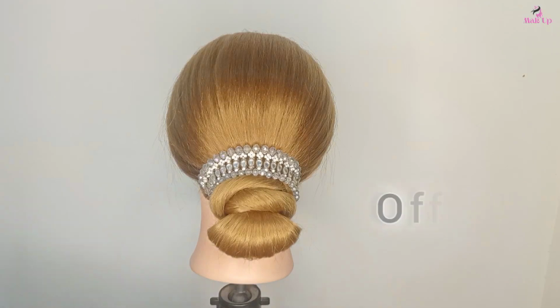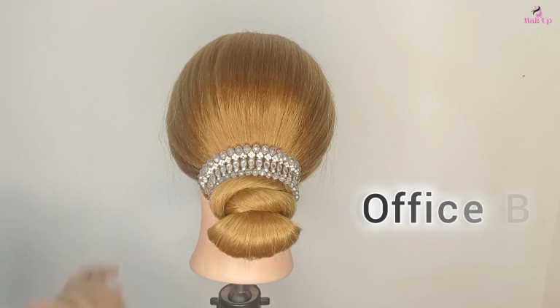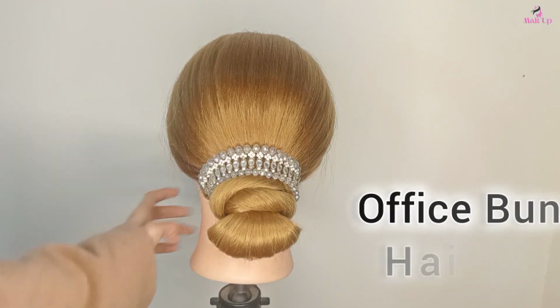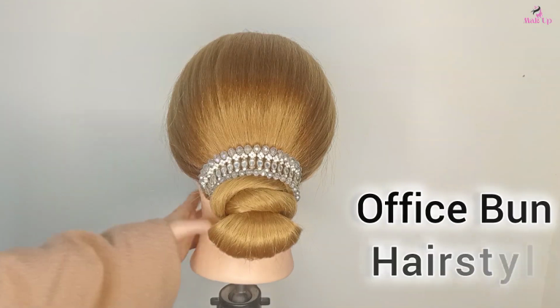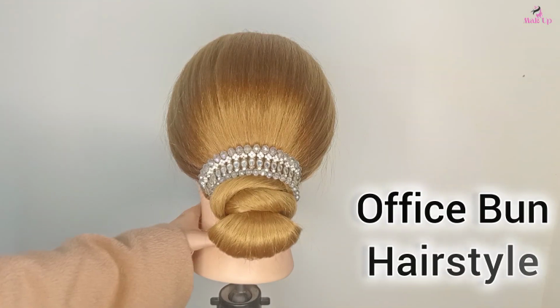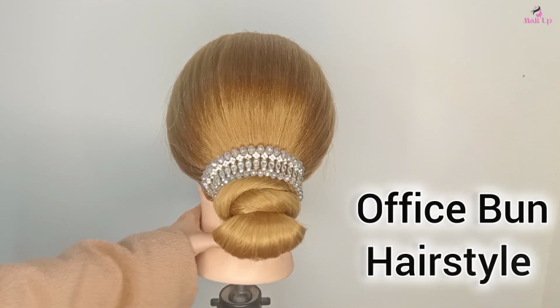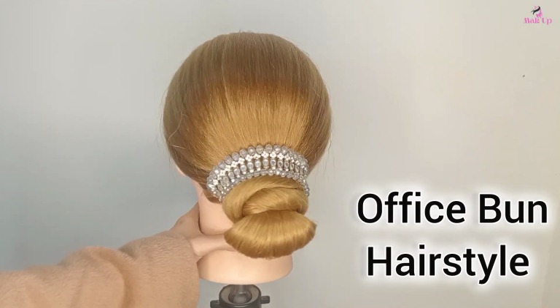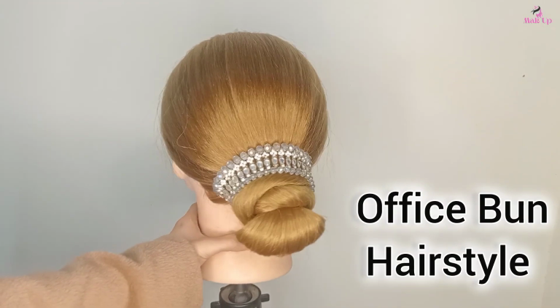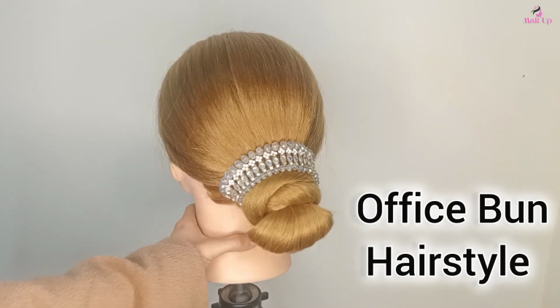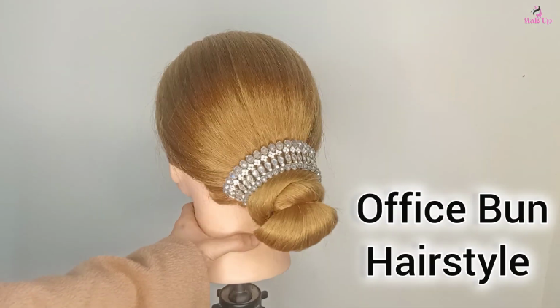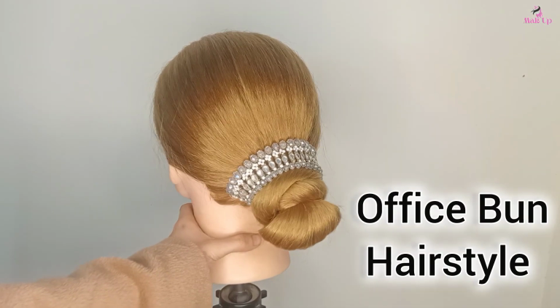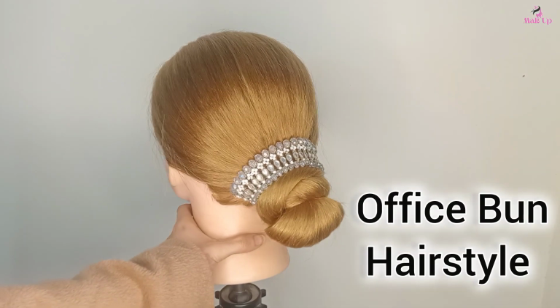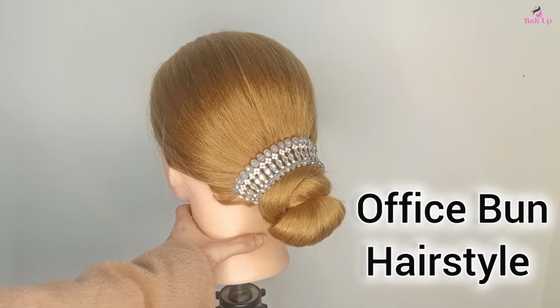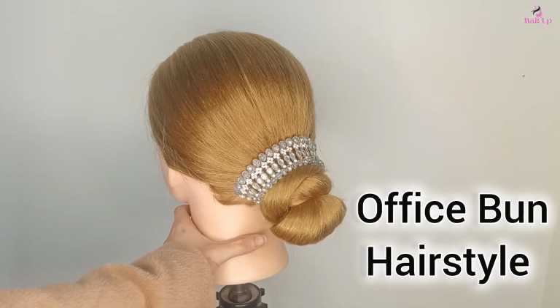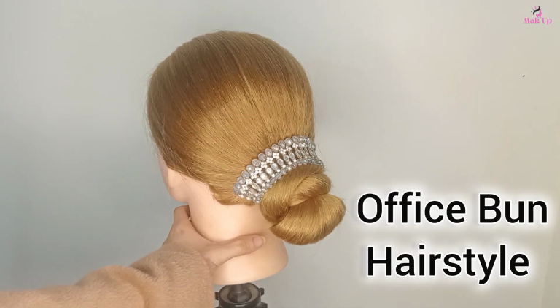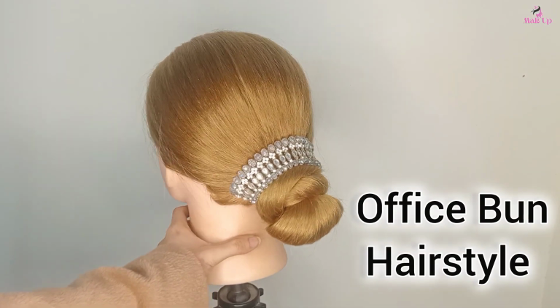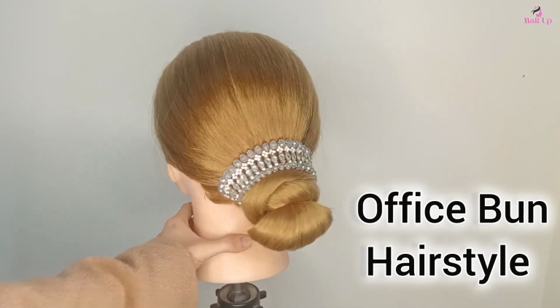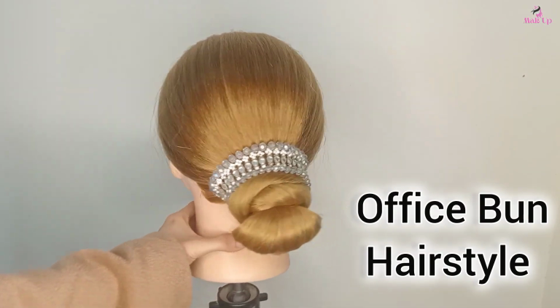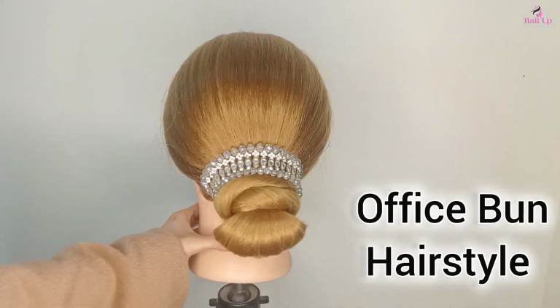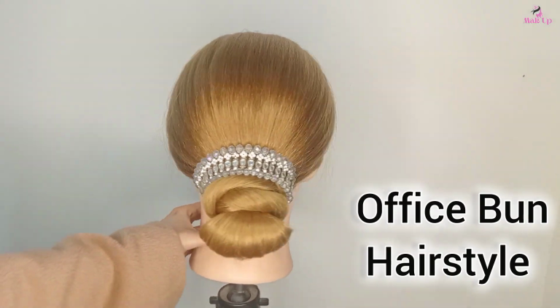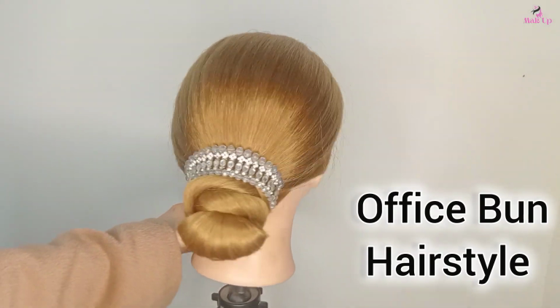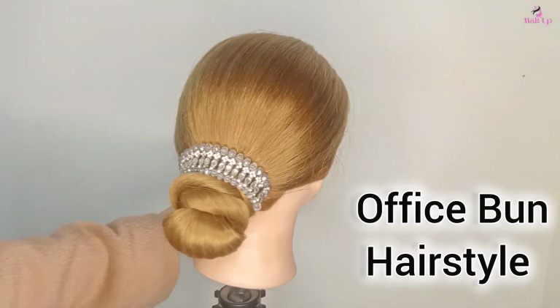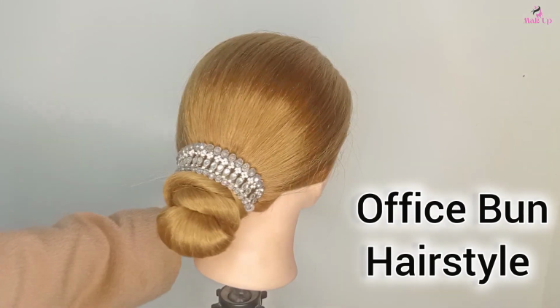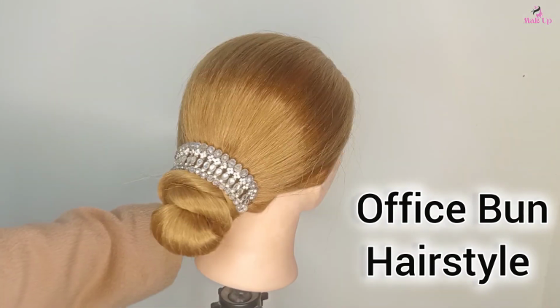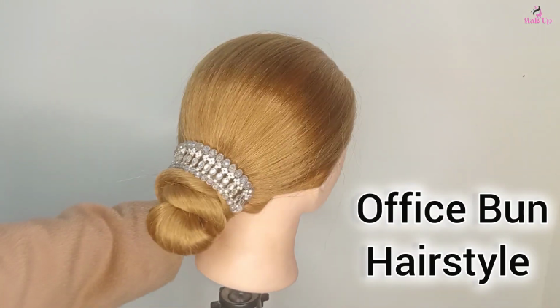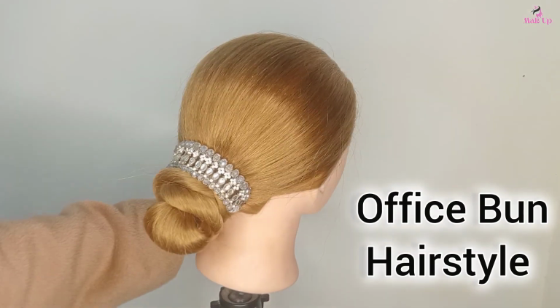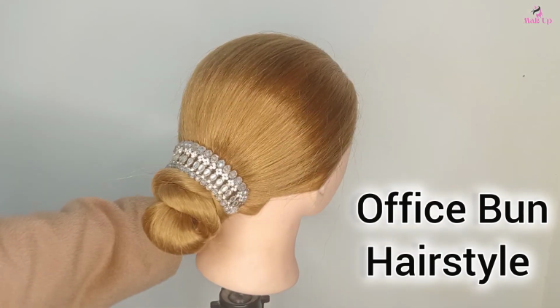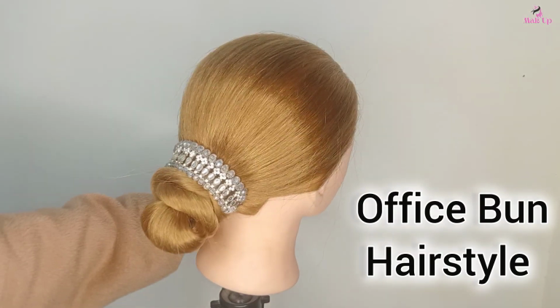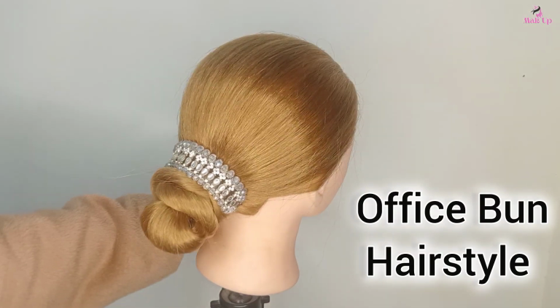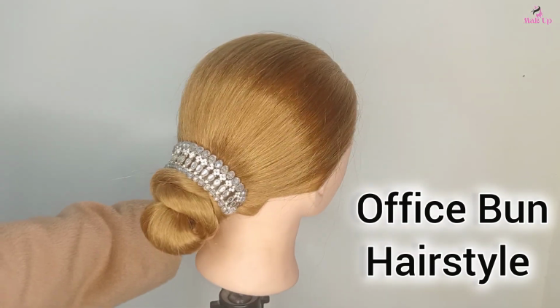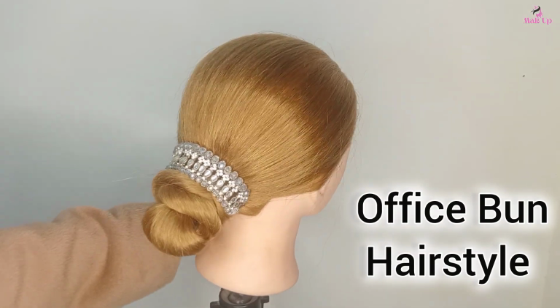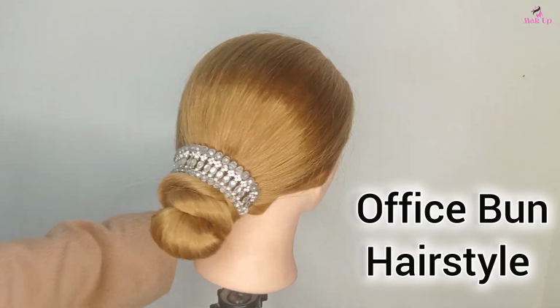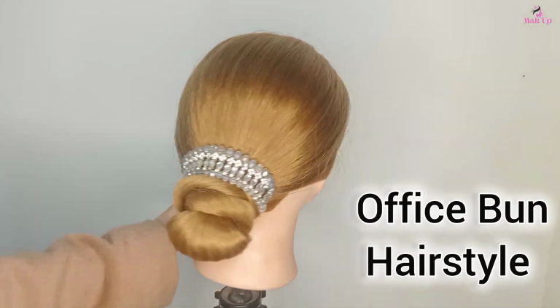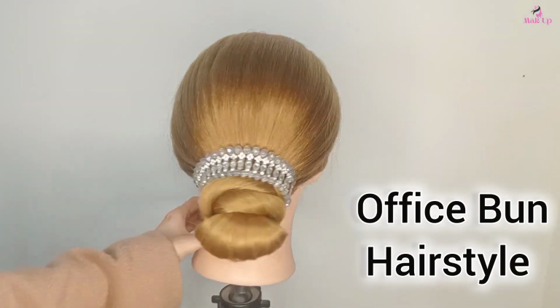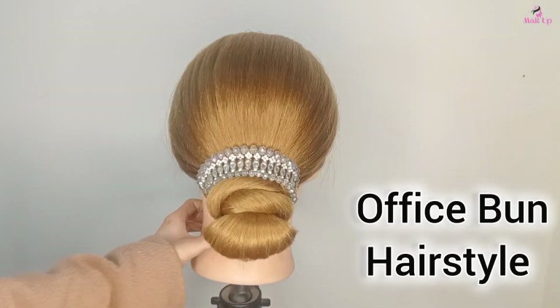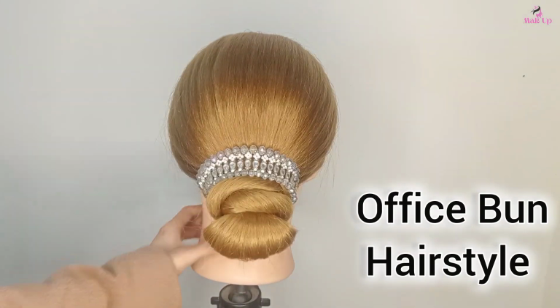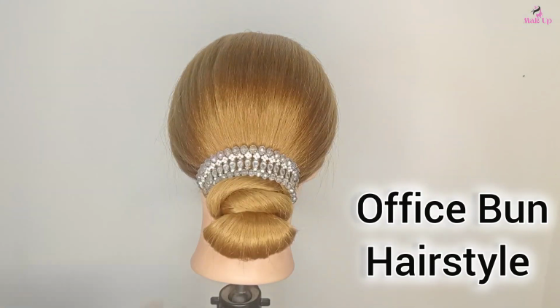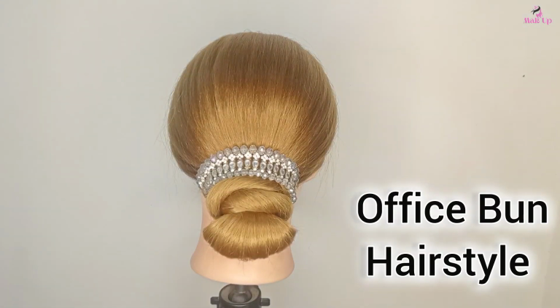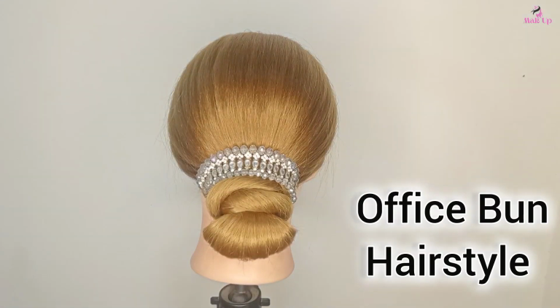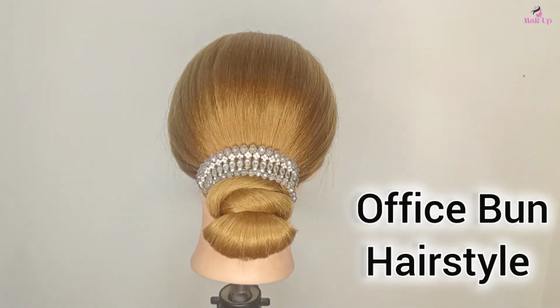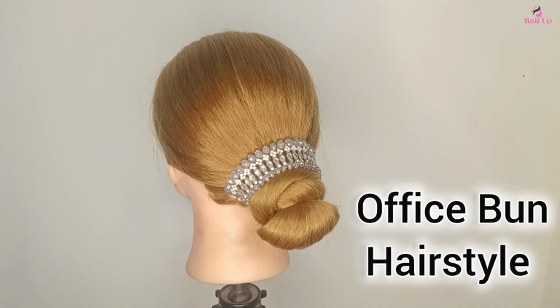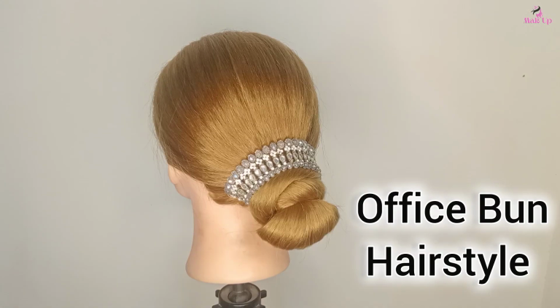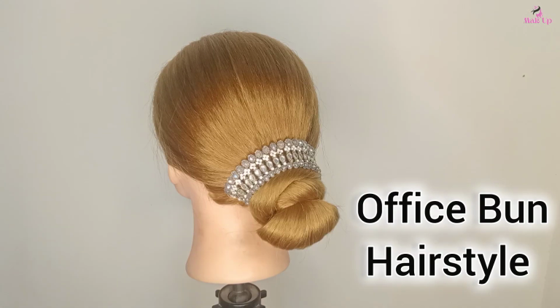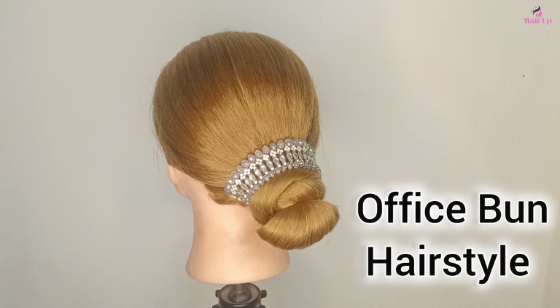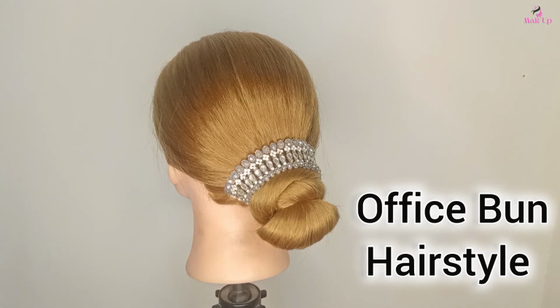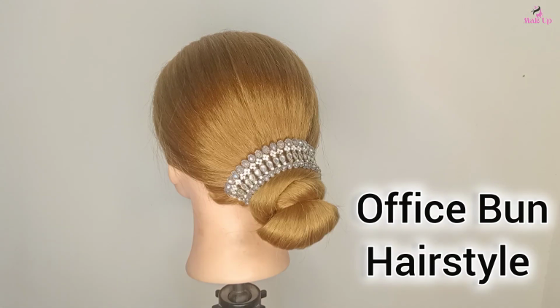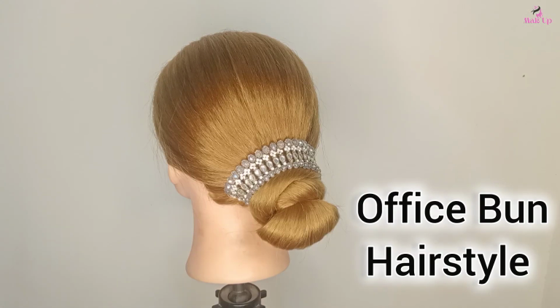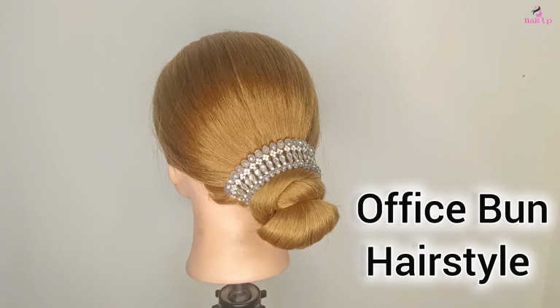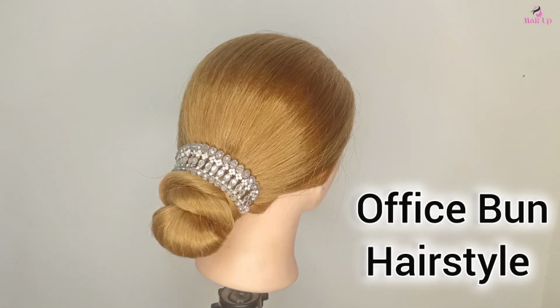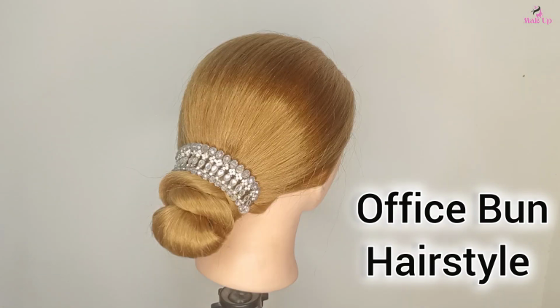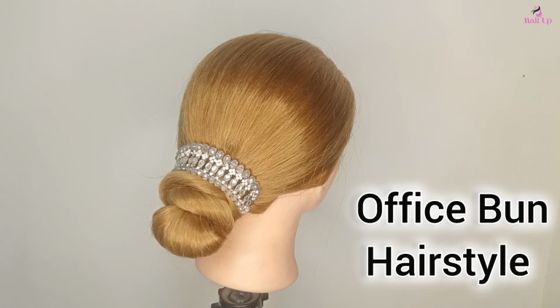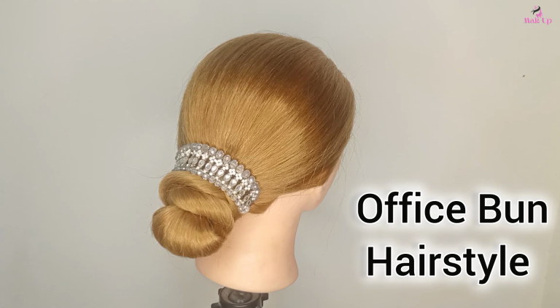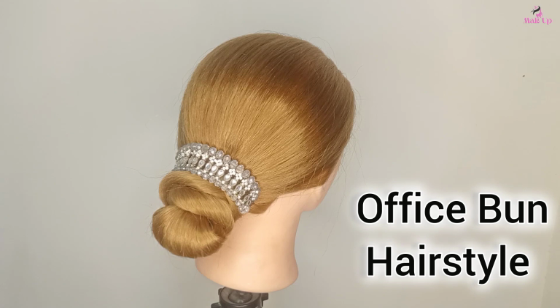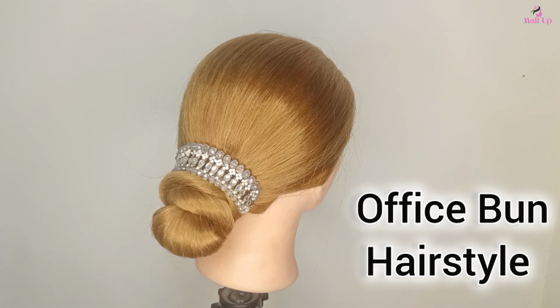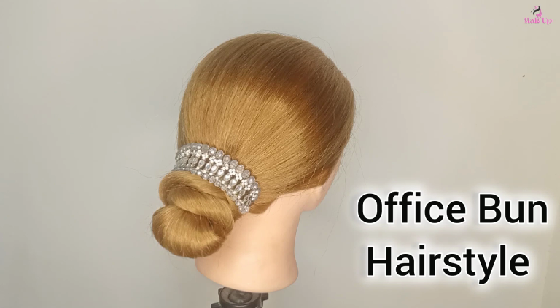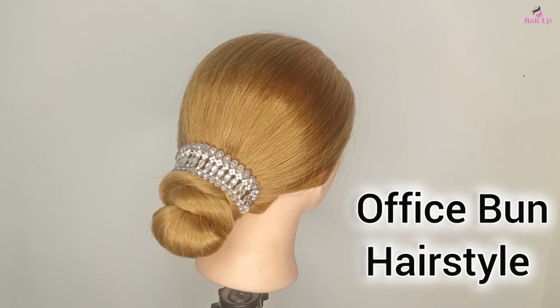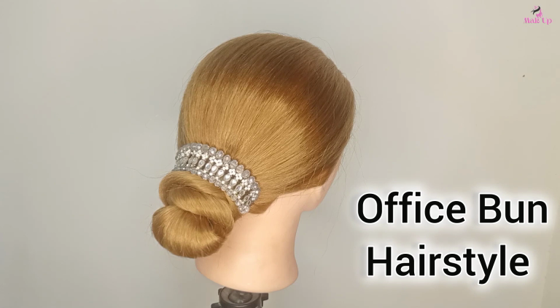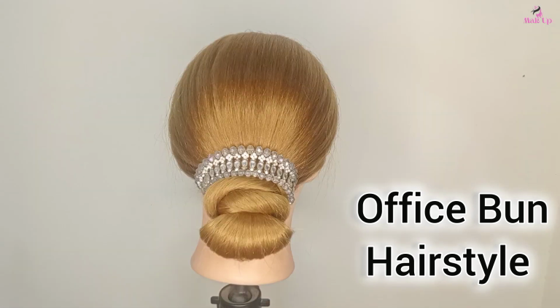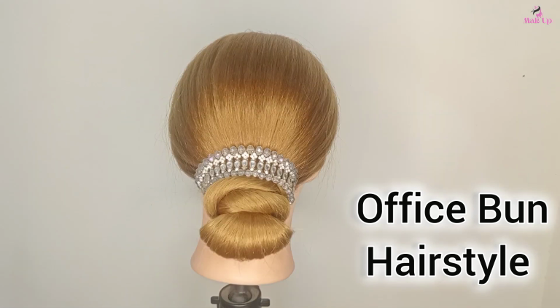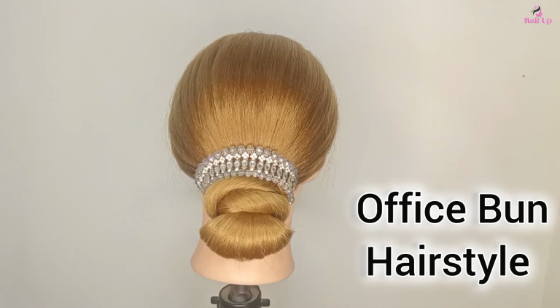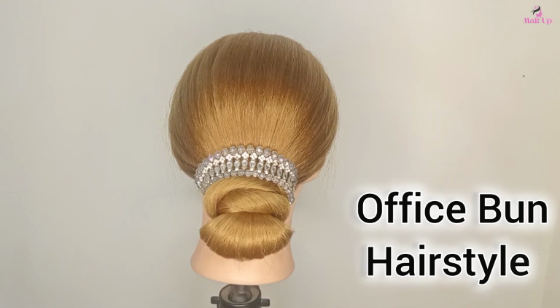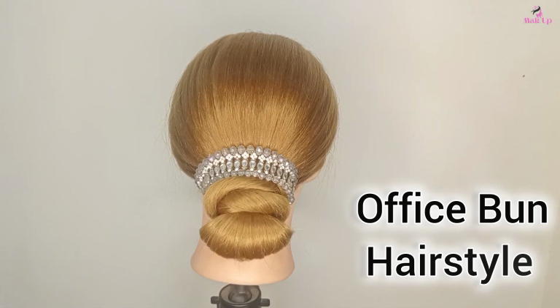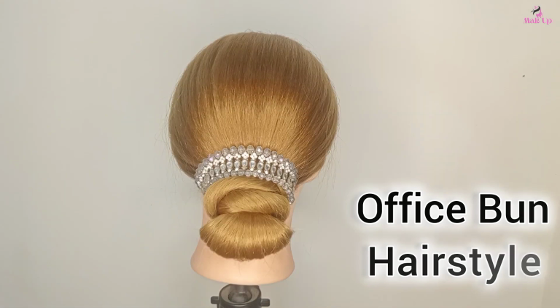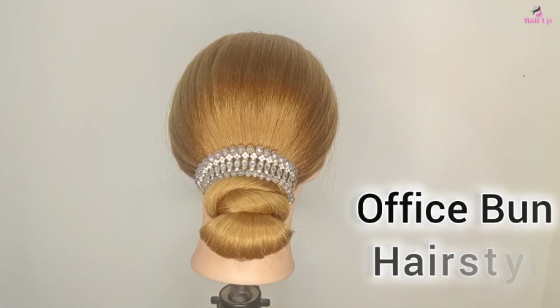Hi guys, welcome back to our channel. In today's video I'm gonna create this low bun hairstyle tutorial for office, so let's go to the video.